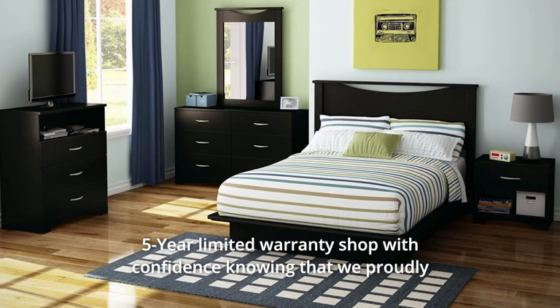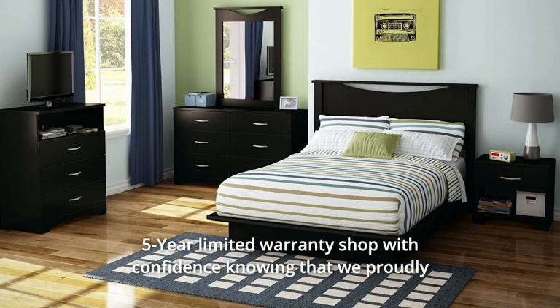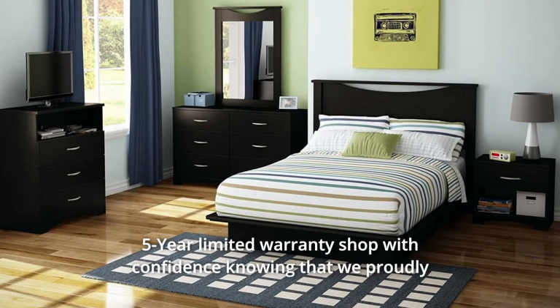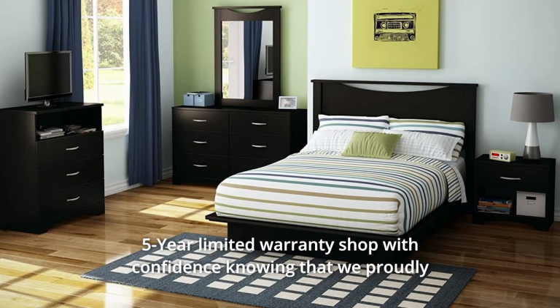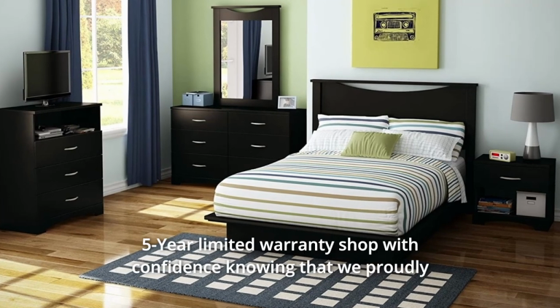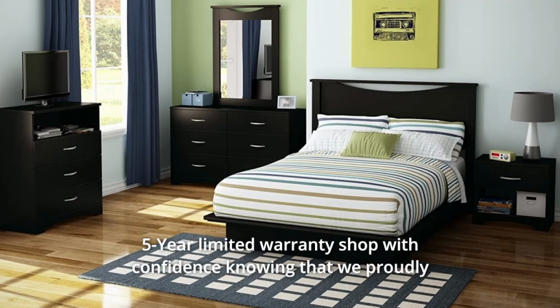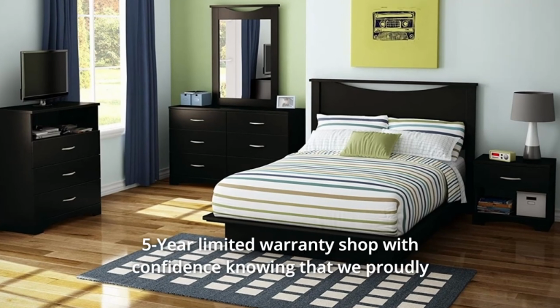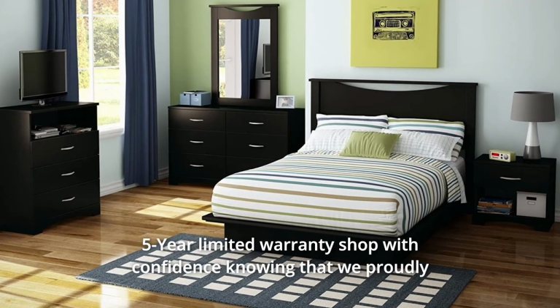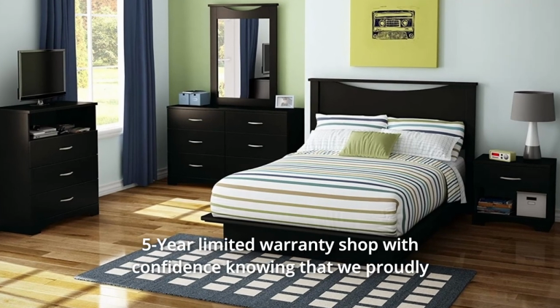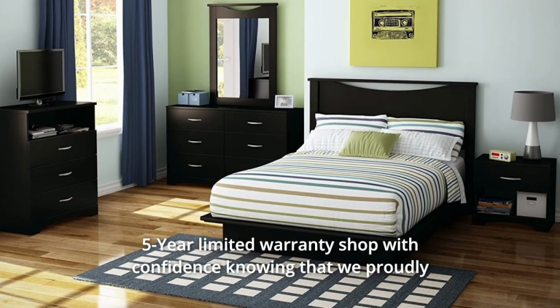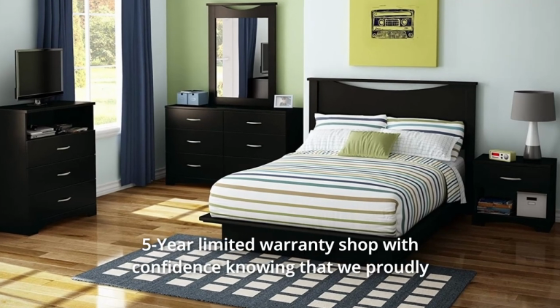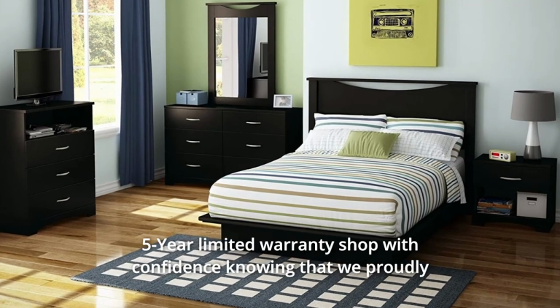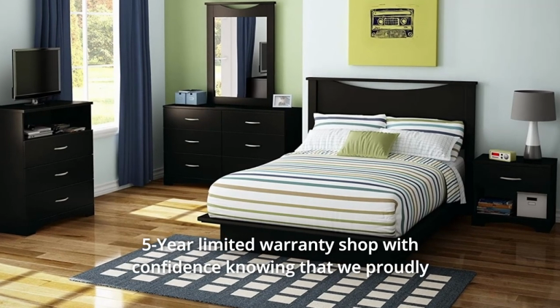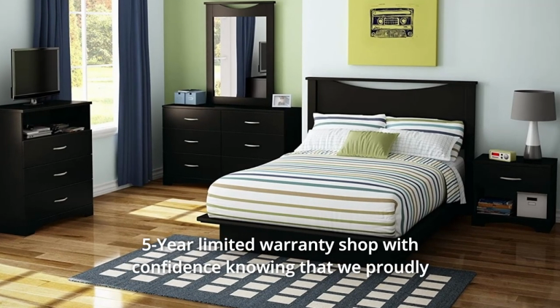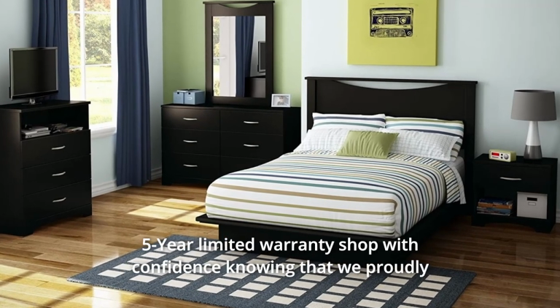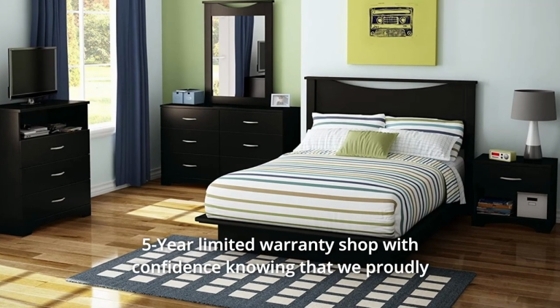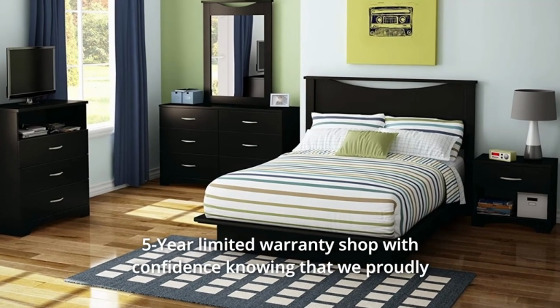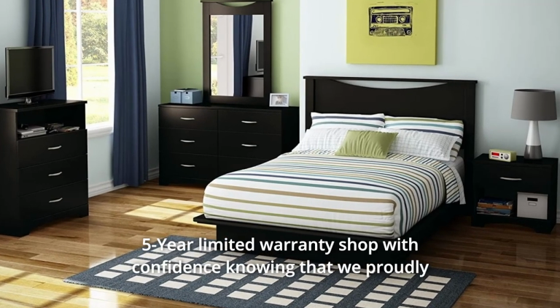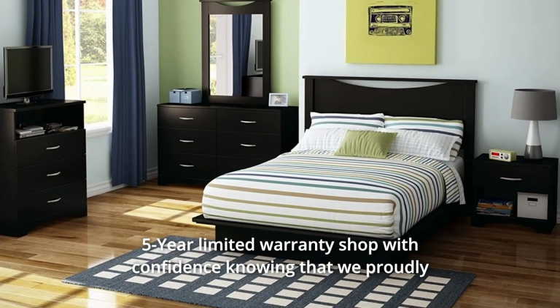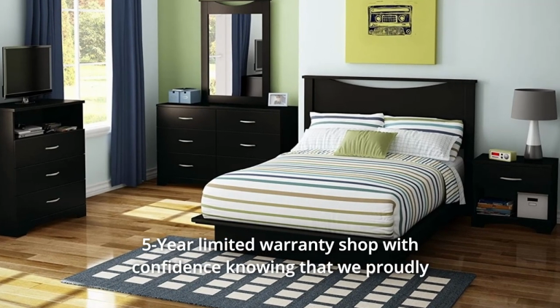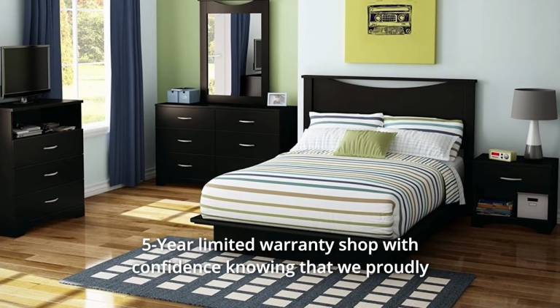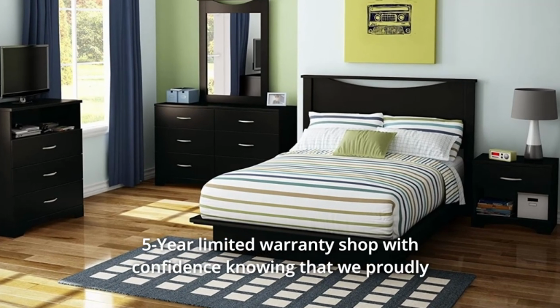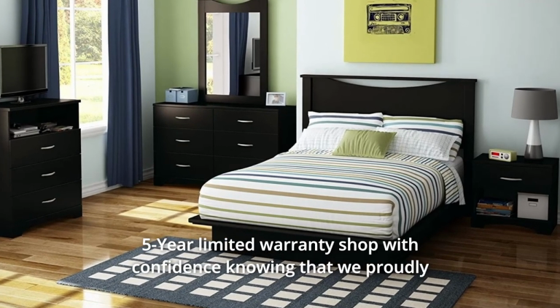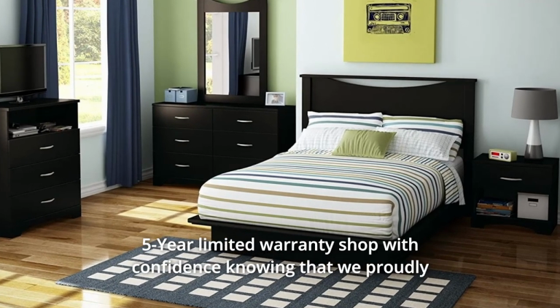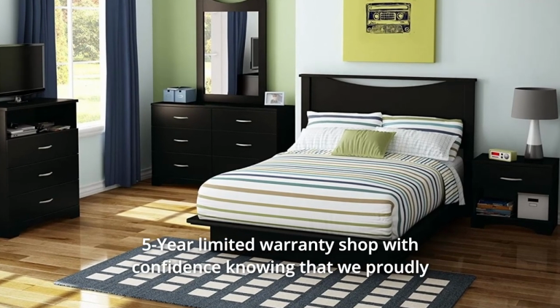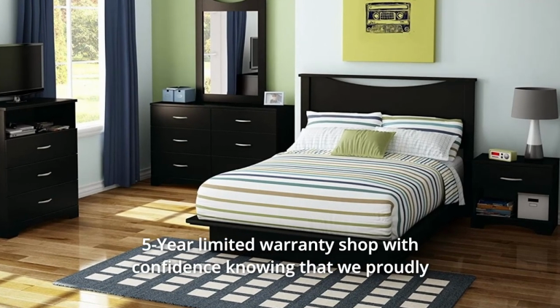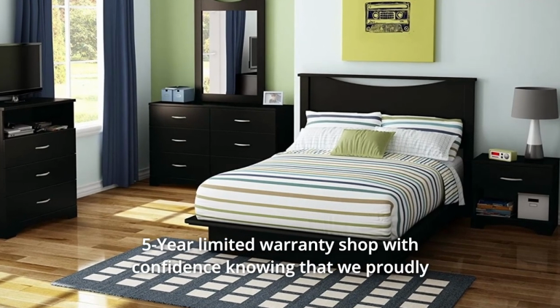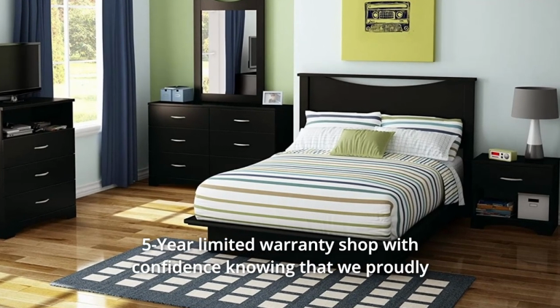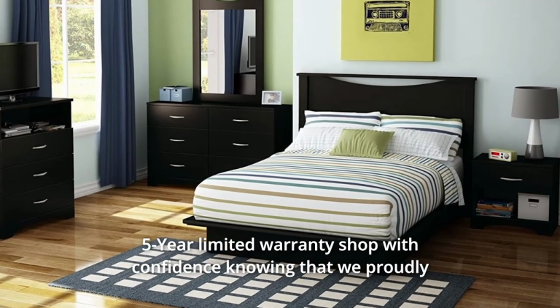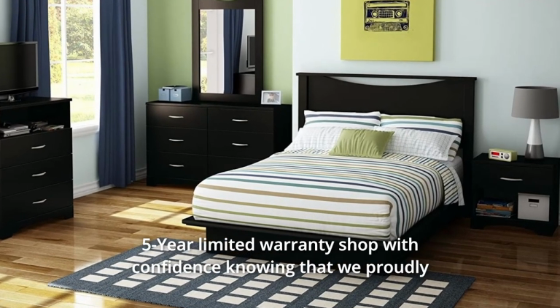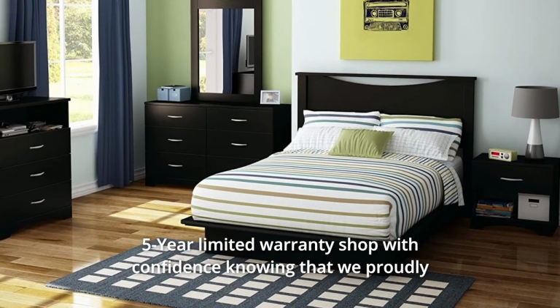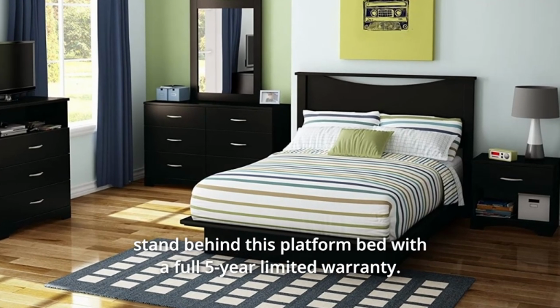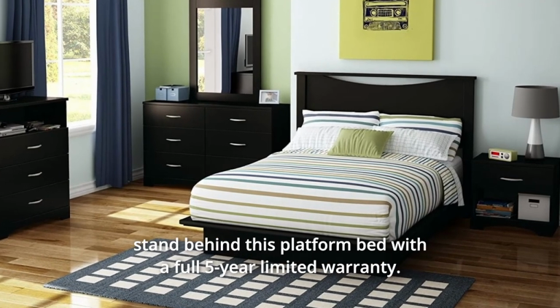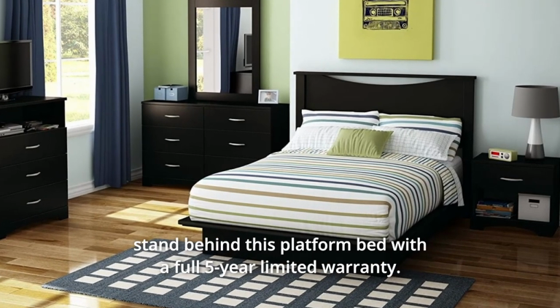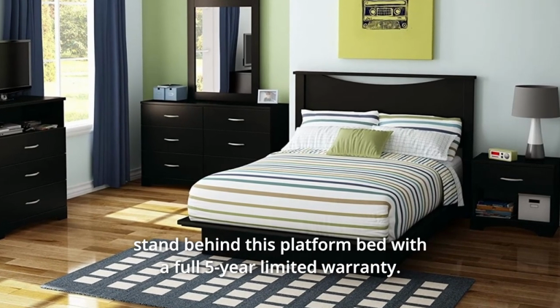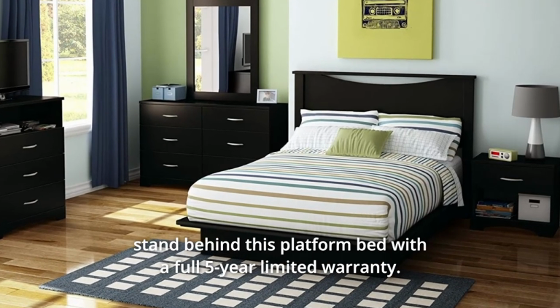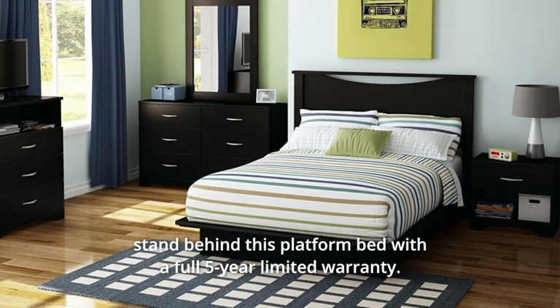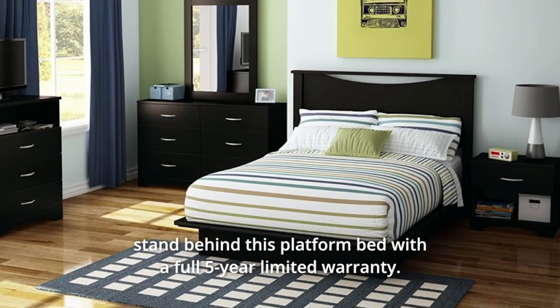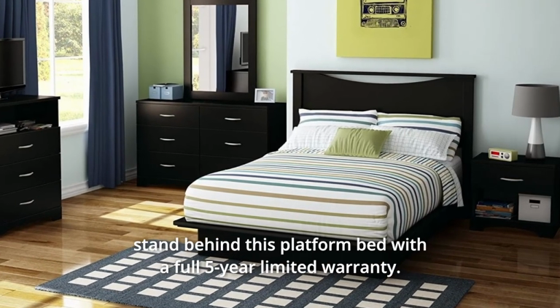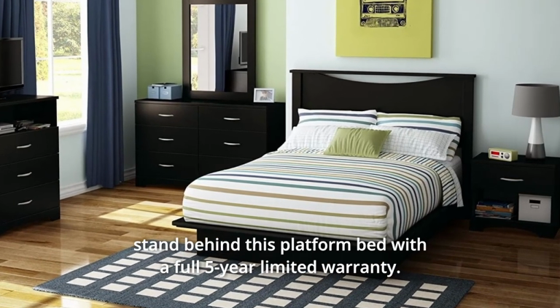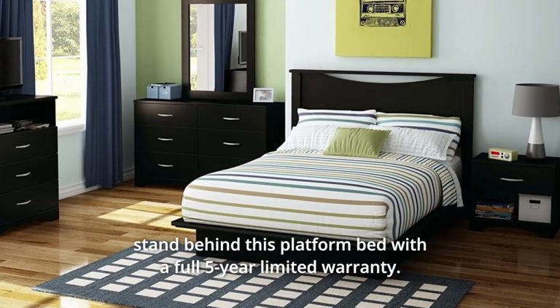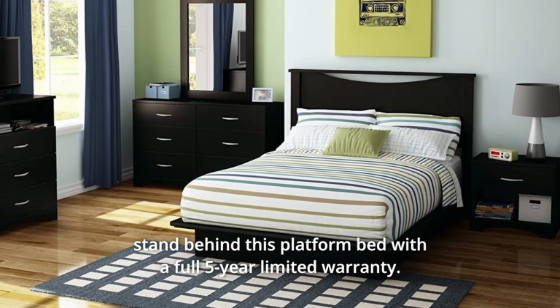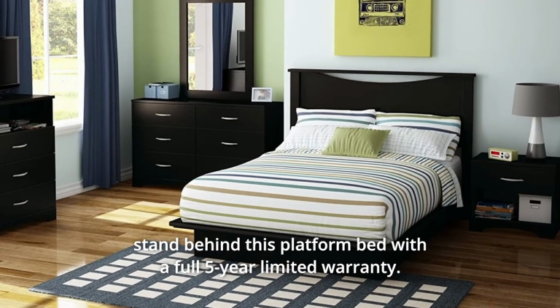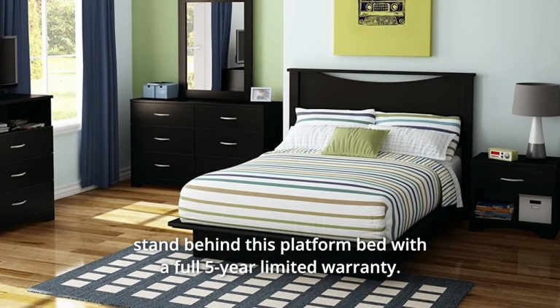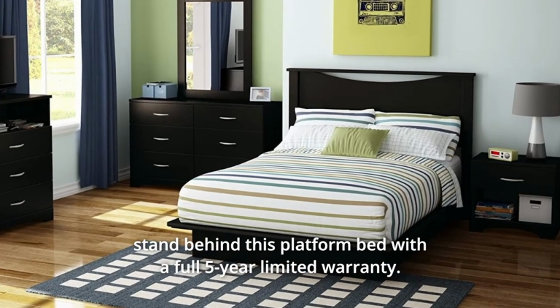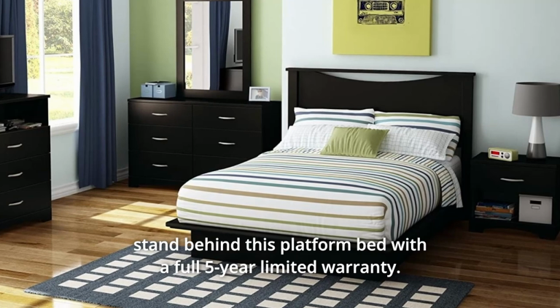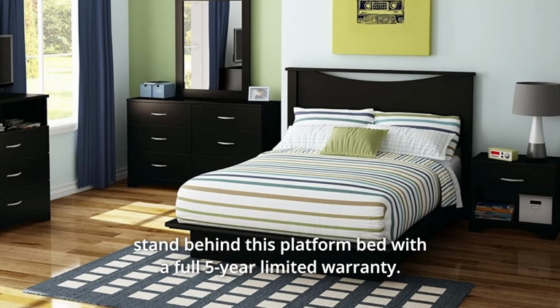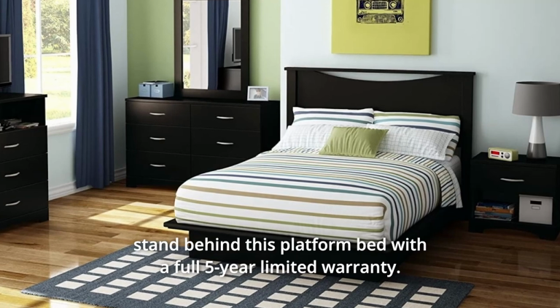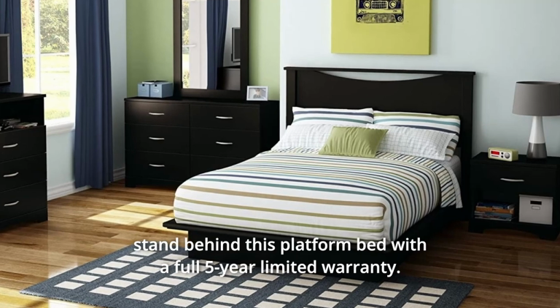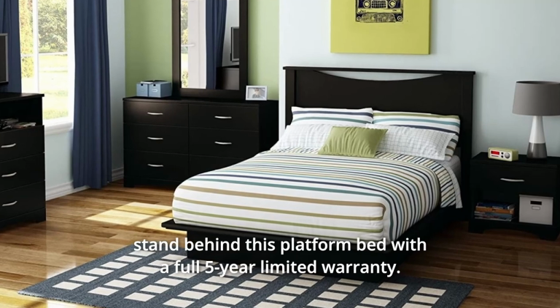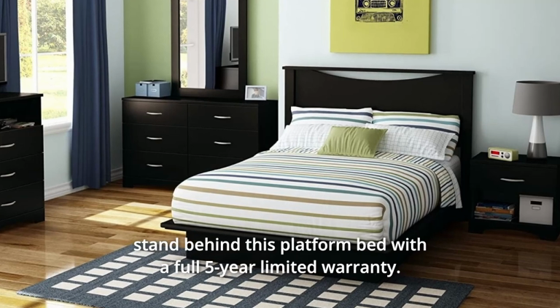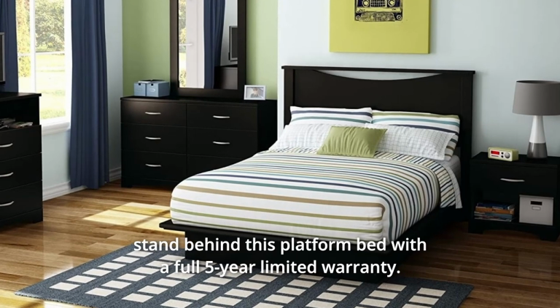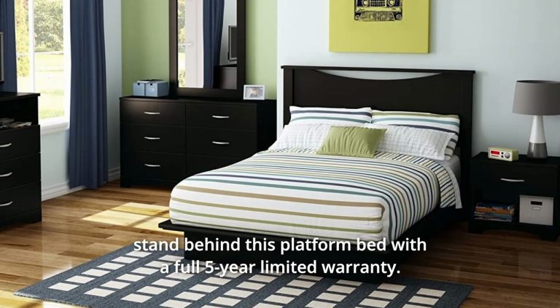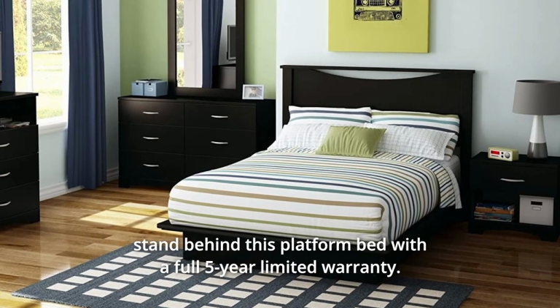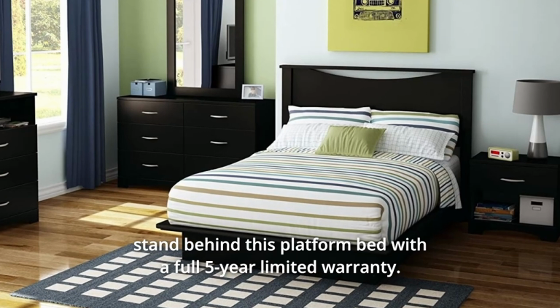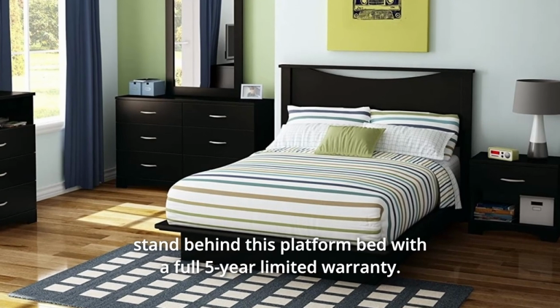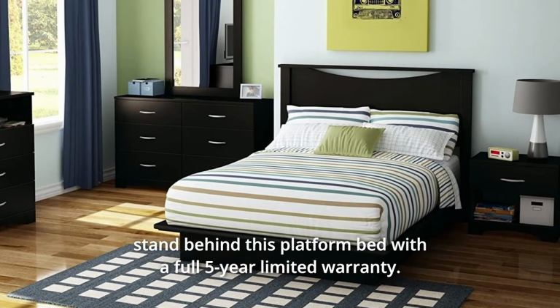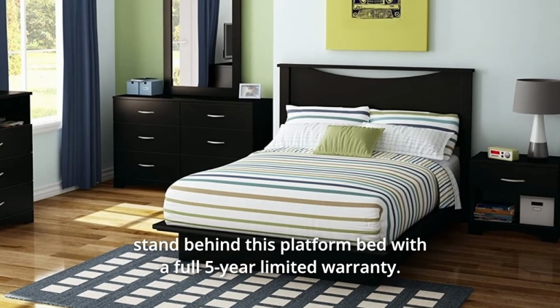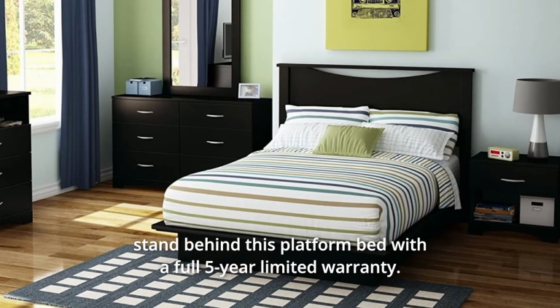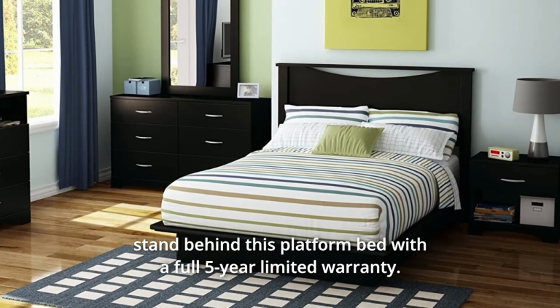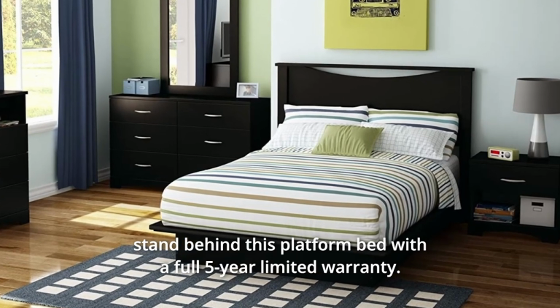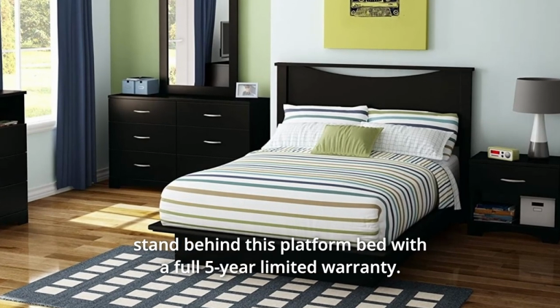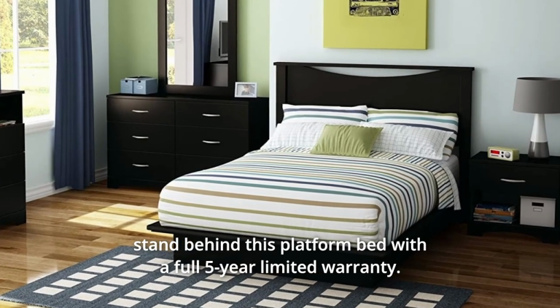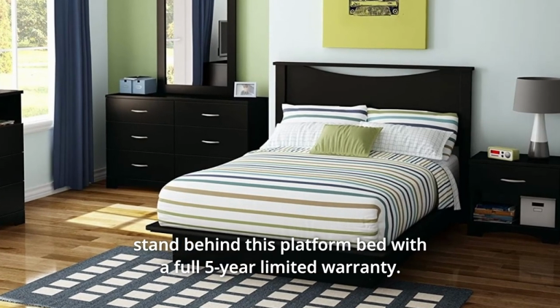5-Year Limited Warranty: shop with confidence knowing that we proudly stand behind this platform bed with a full 5-year limited warranty.